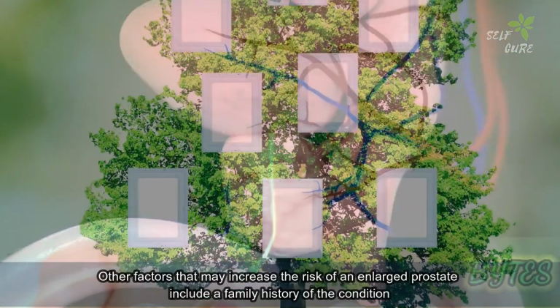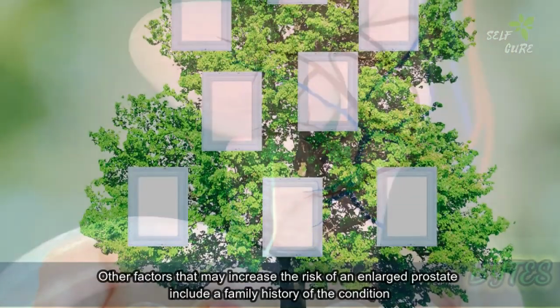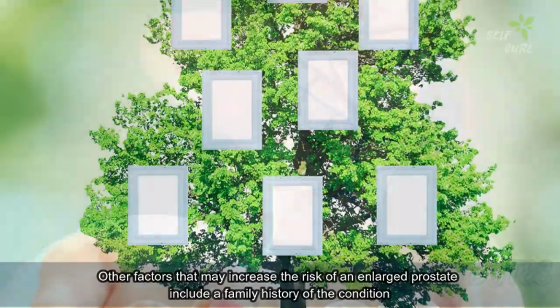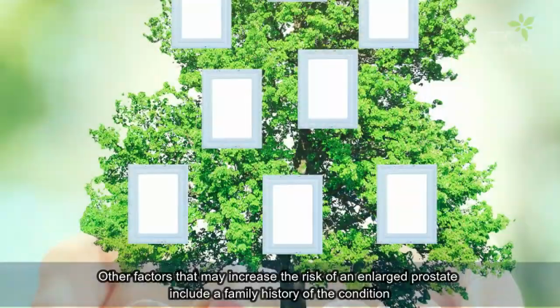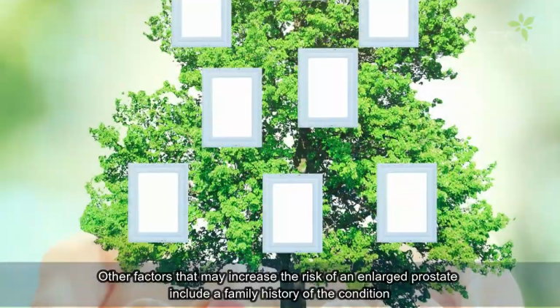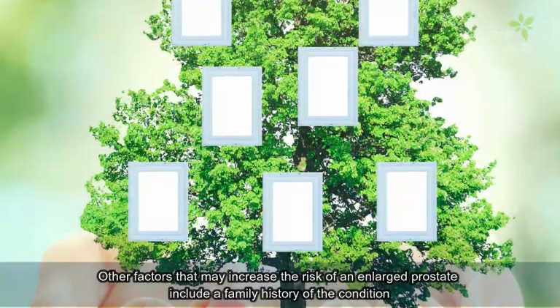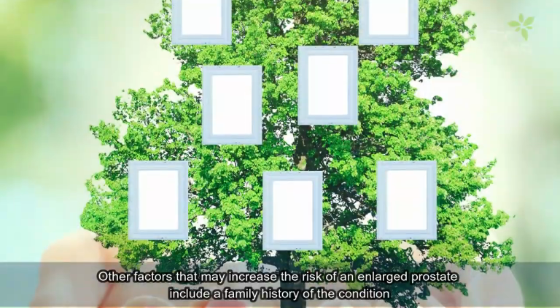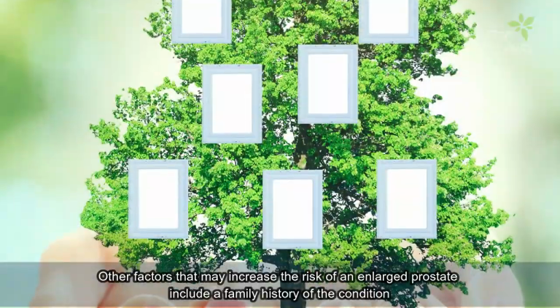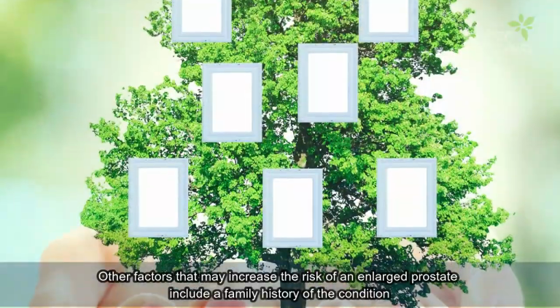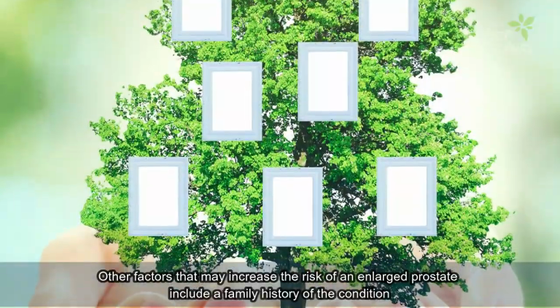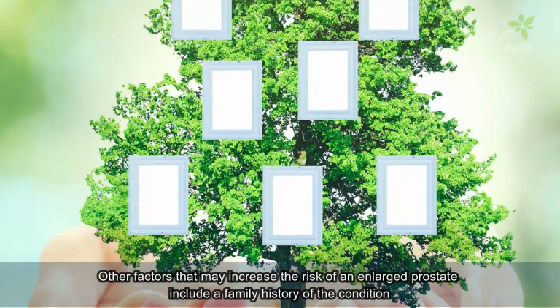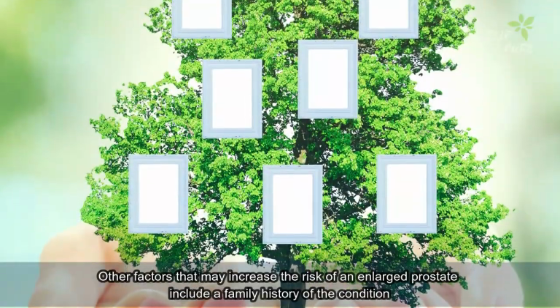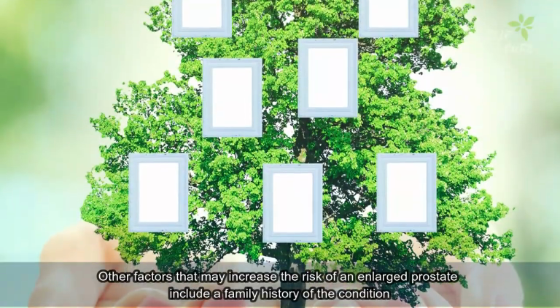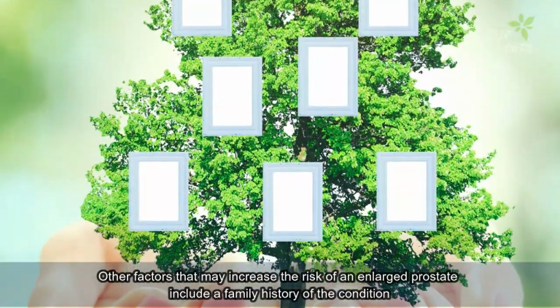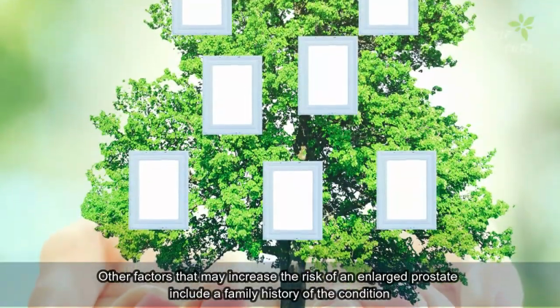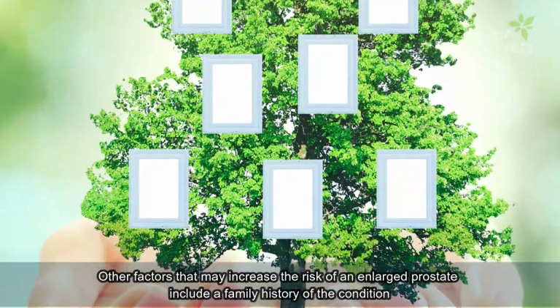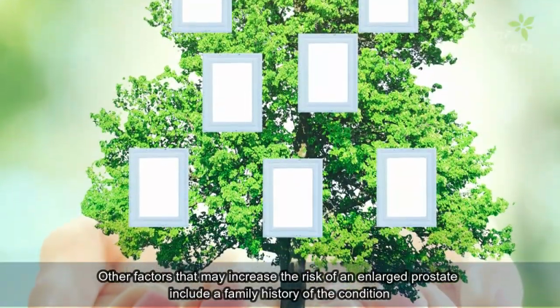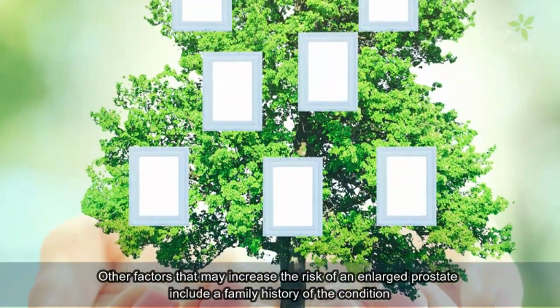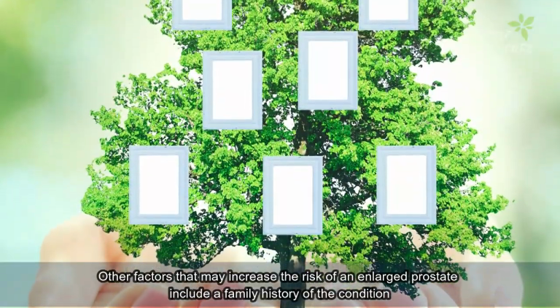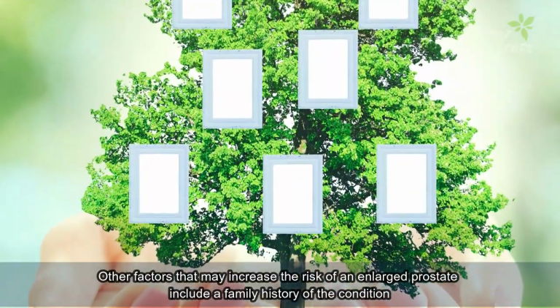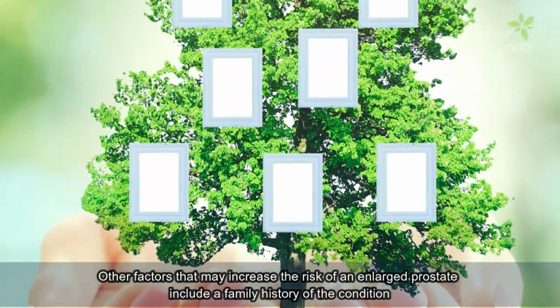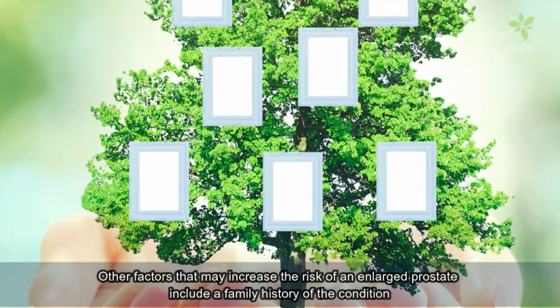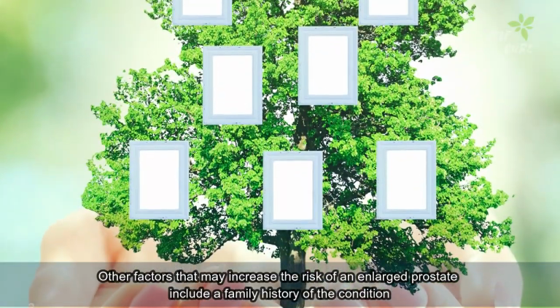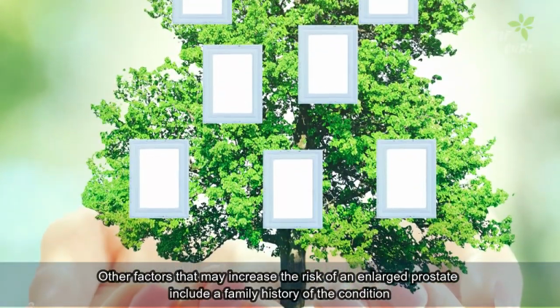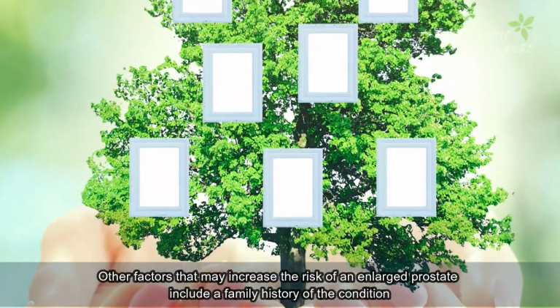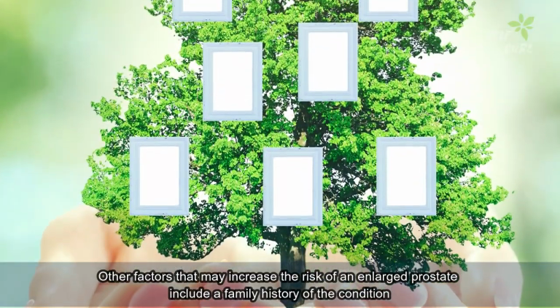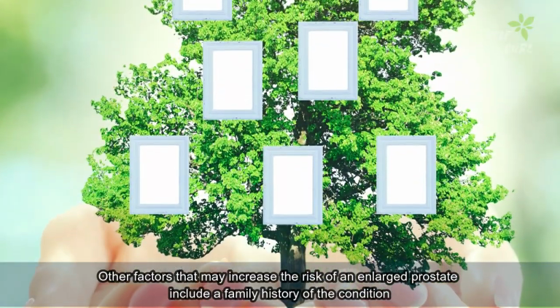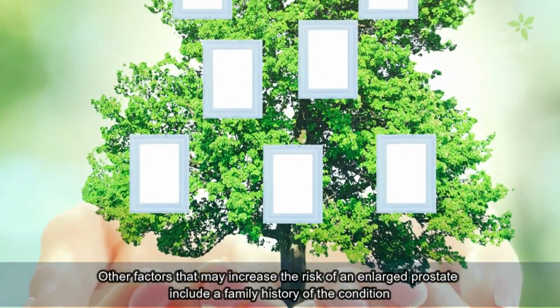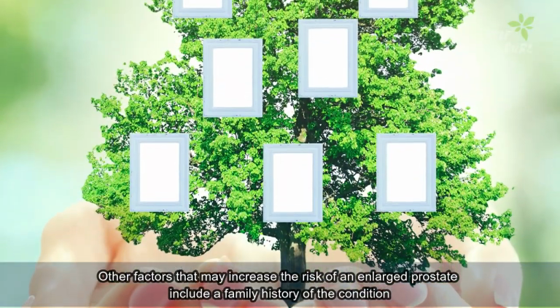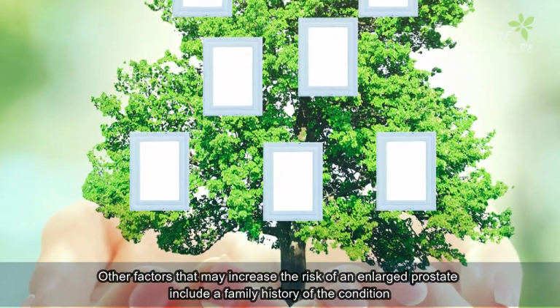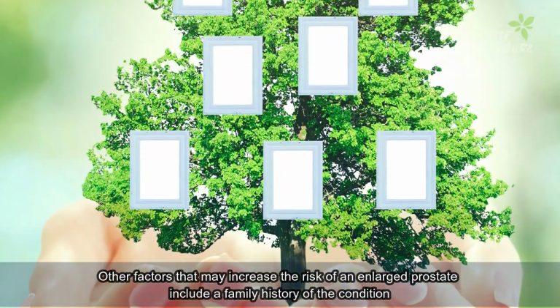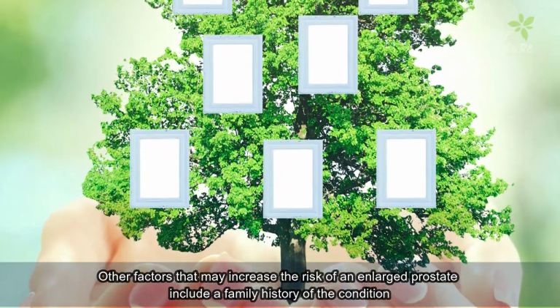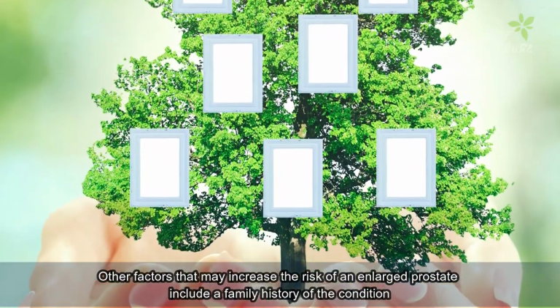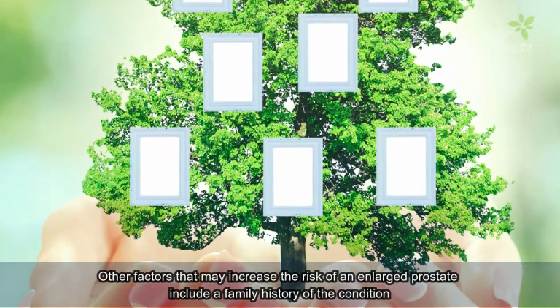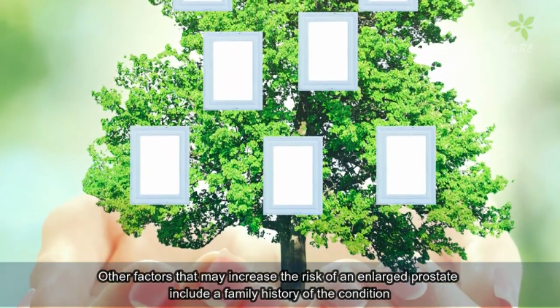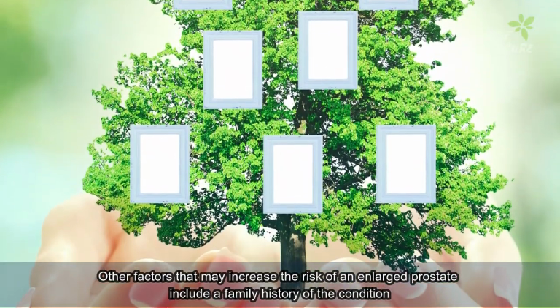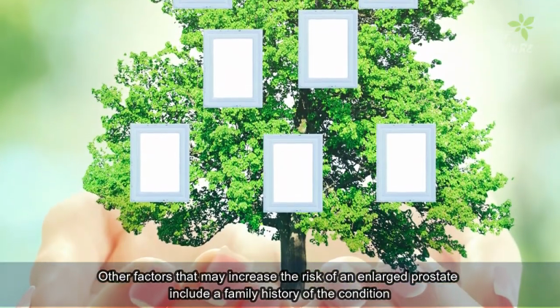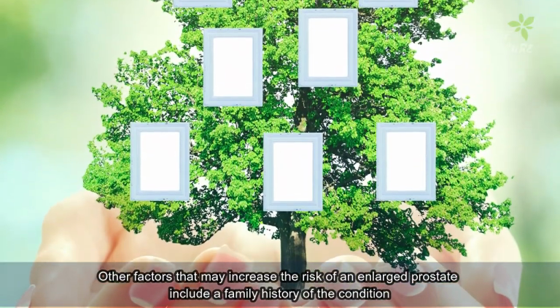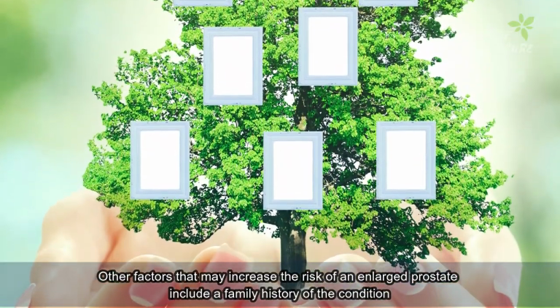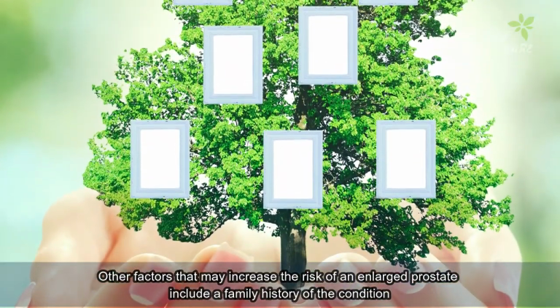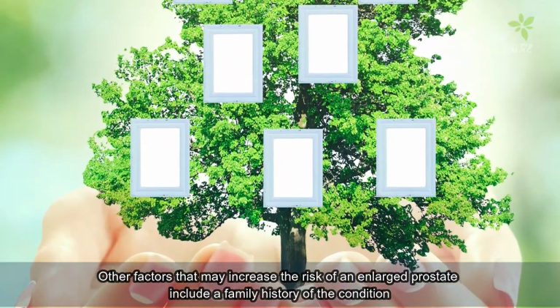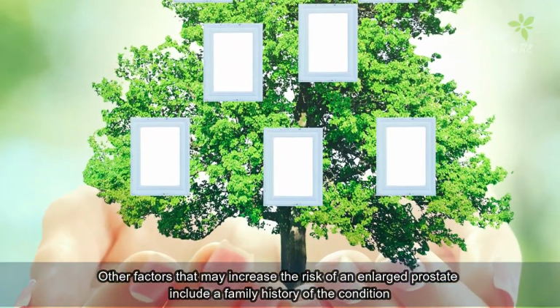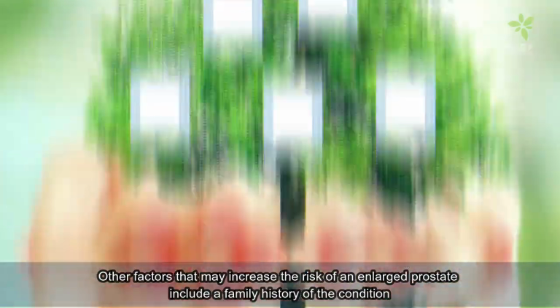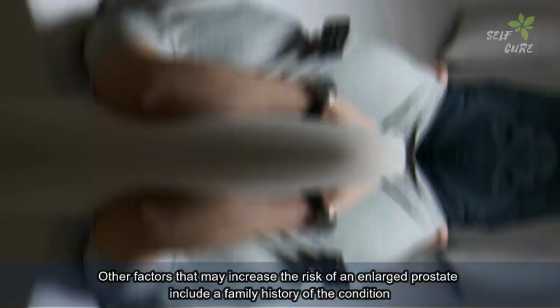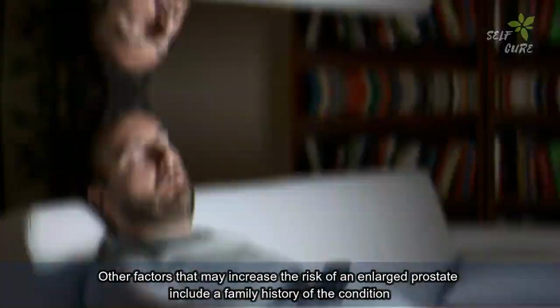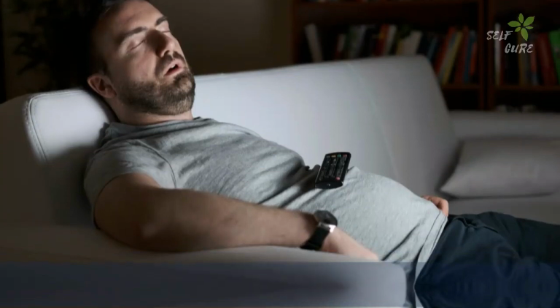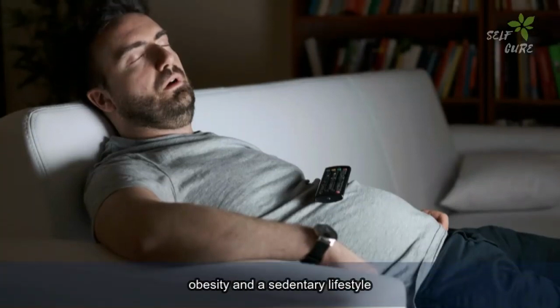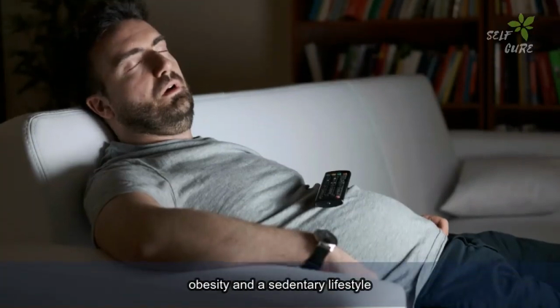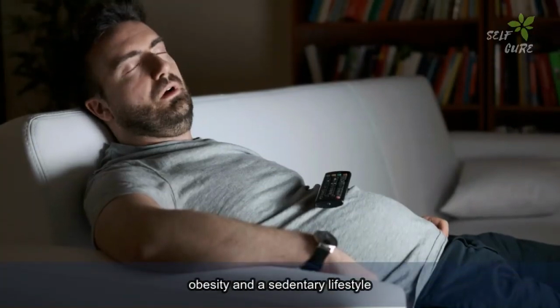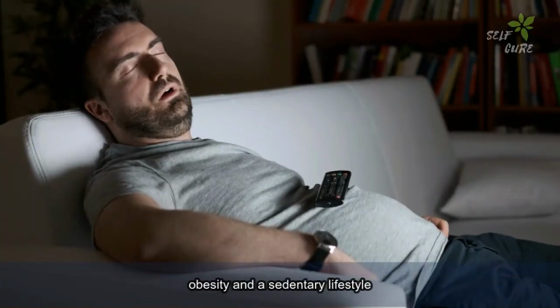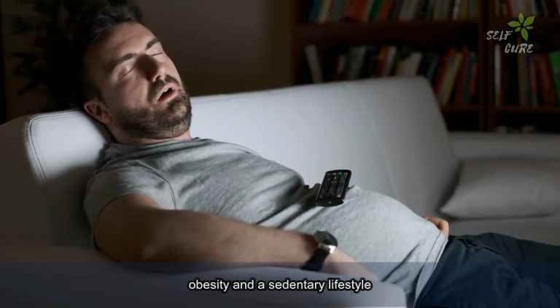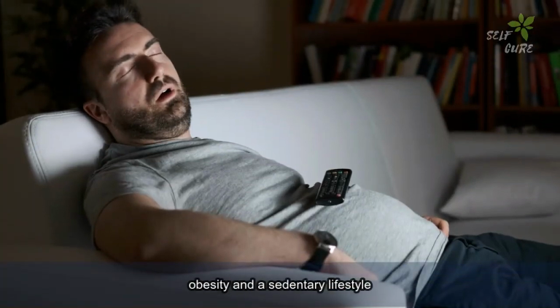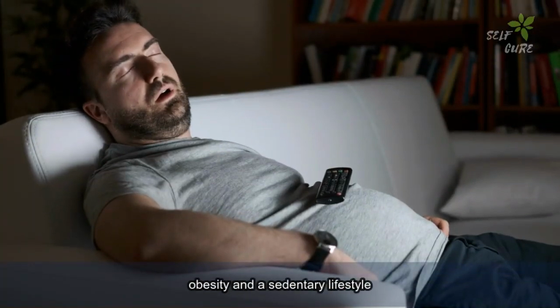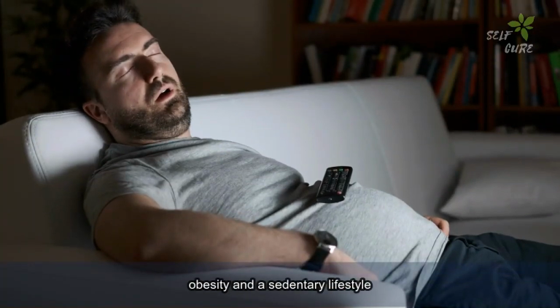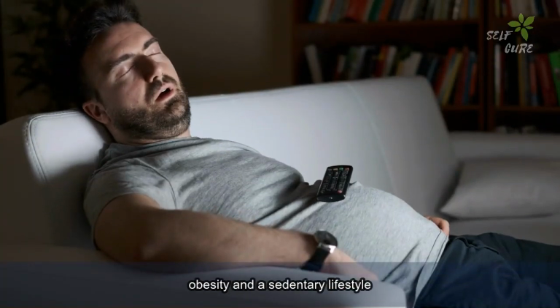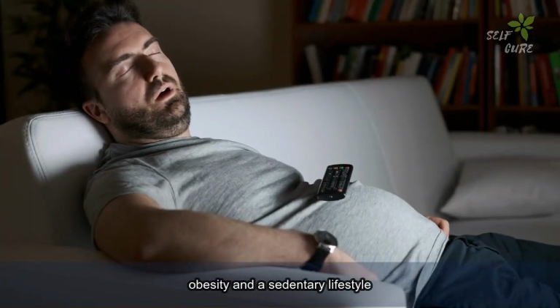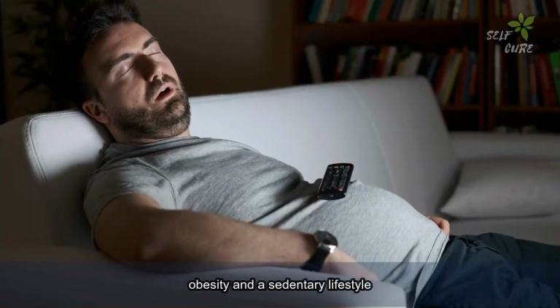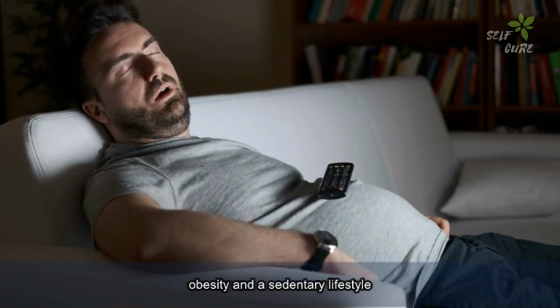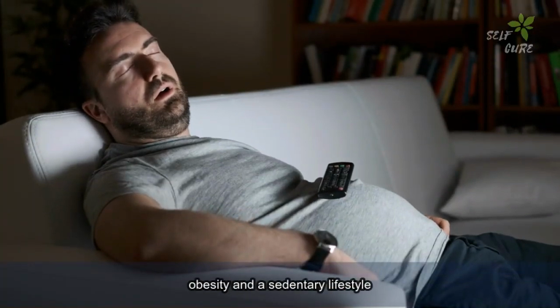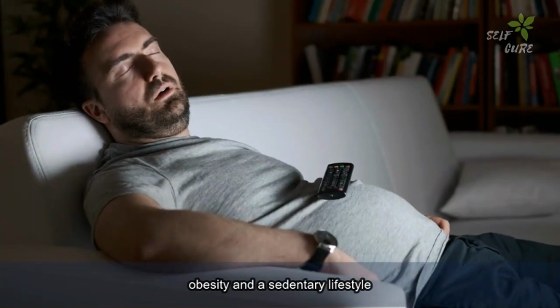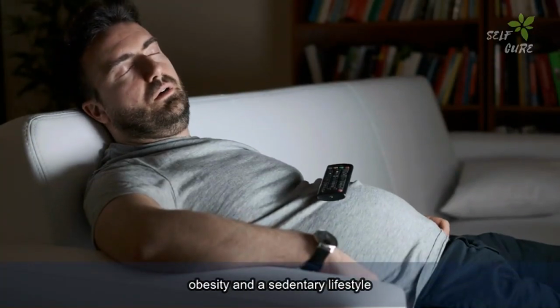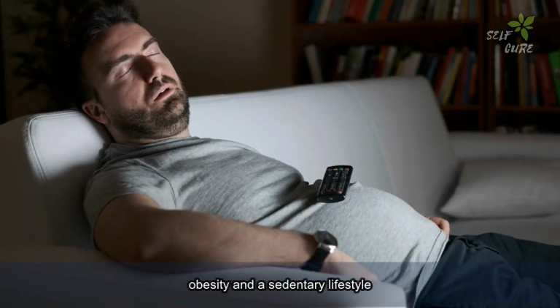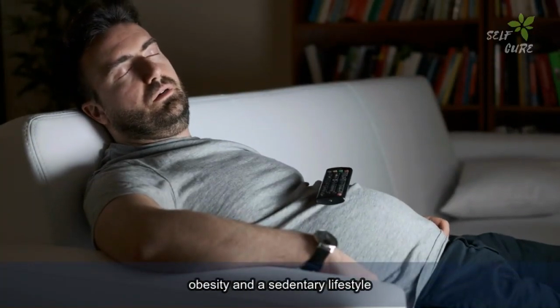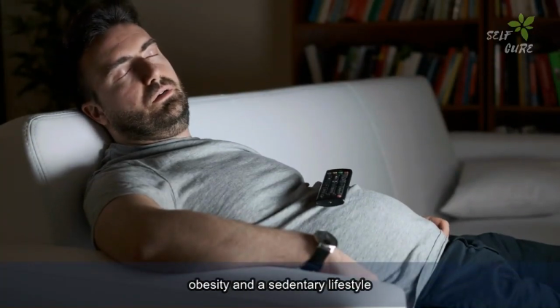Other factors that may increase the risk of an enlarged prostate include a family history of the condition, obesity, and a sedentary lifestyle.